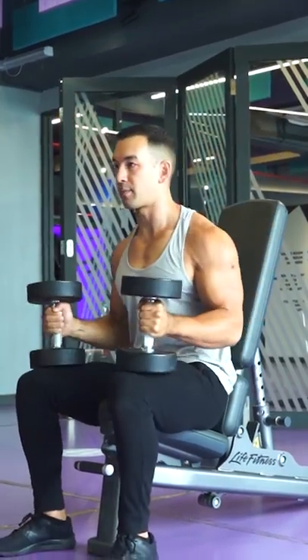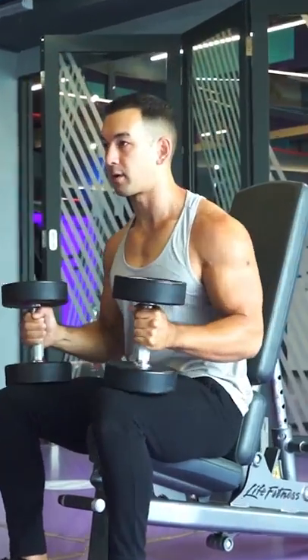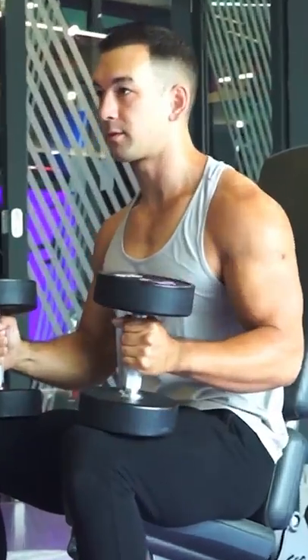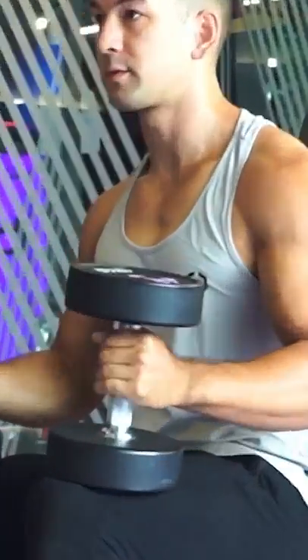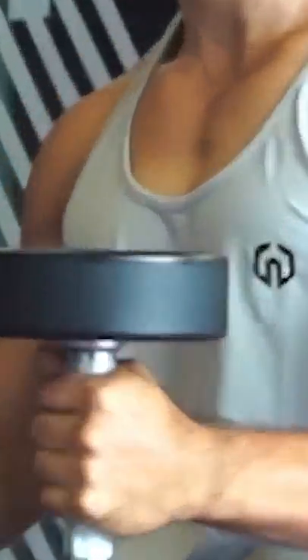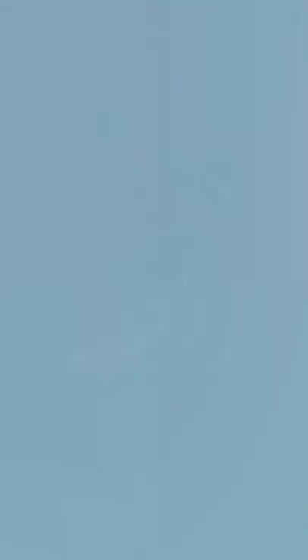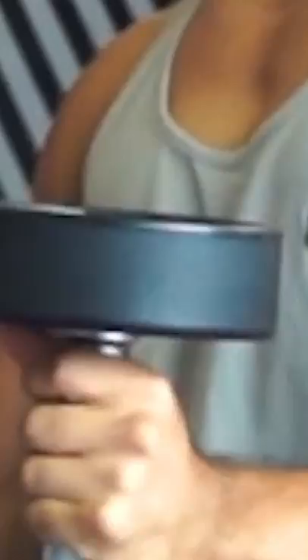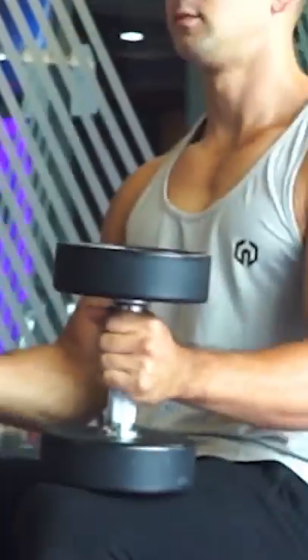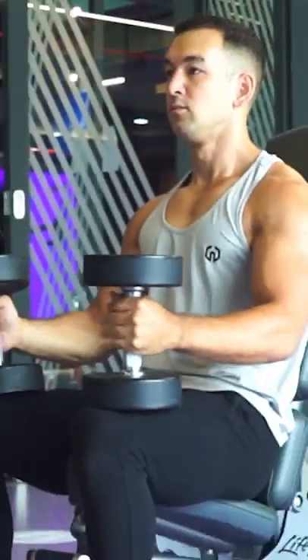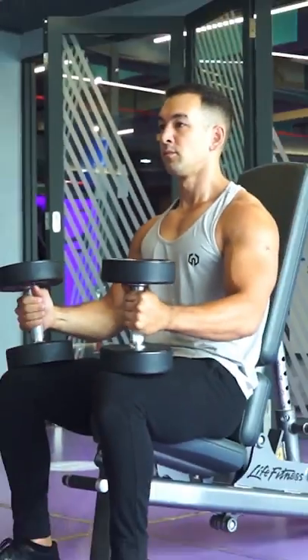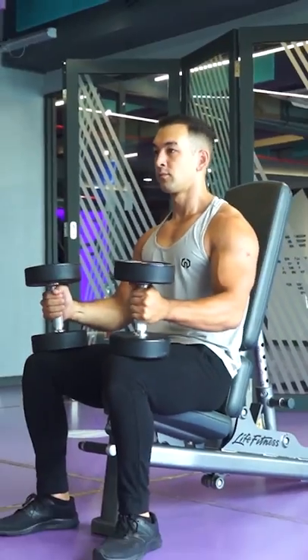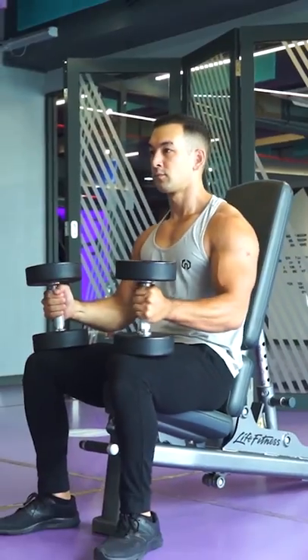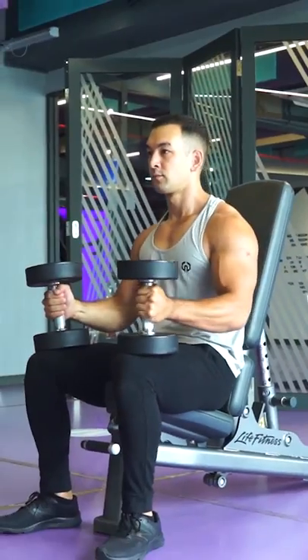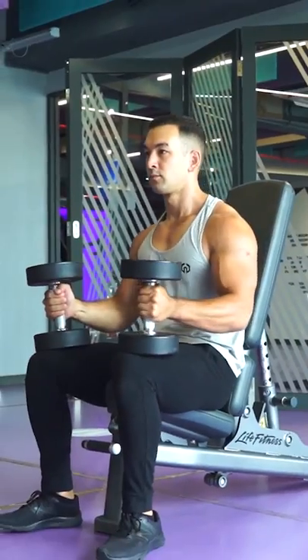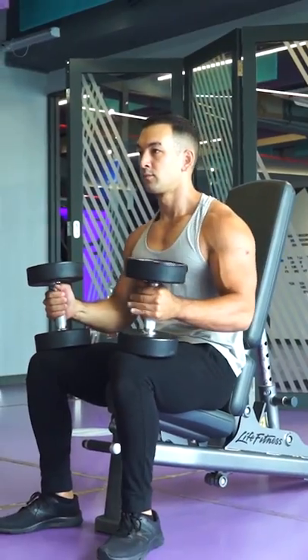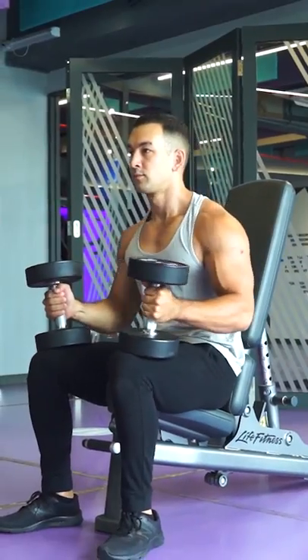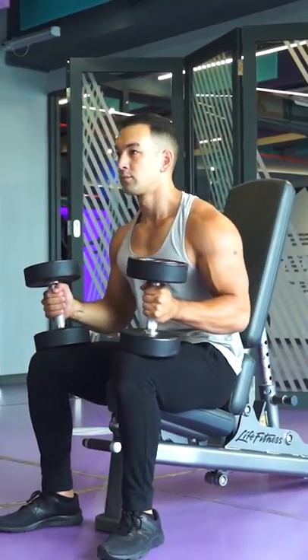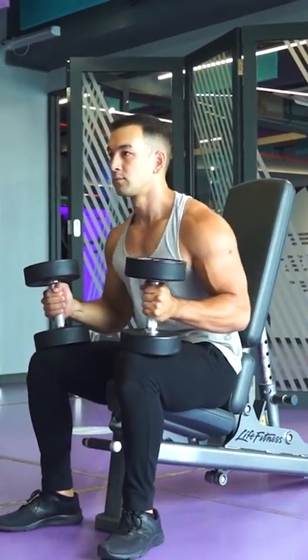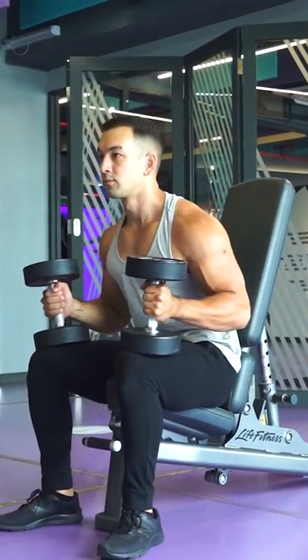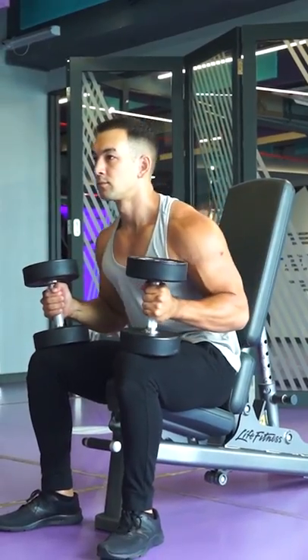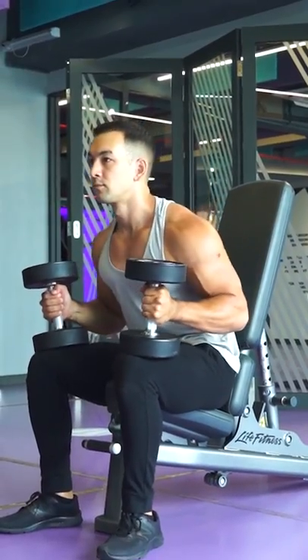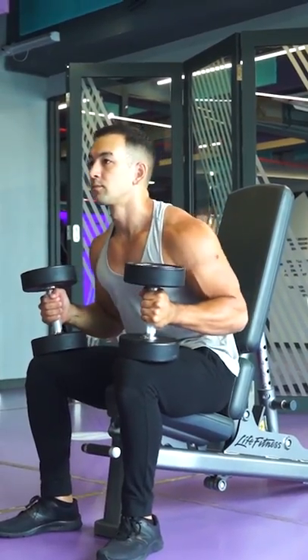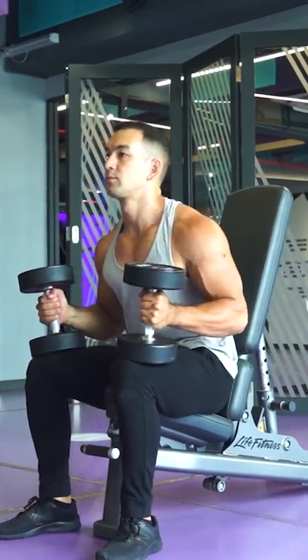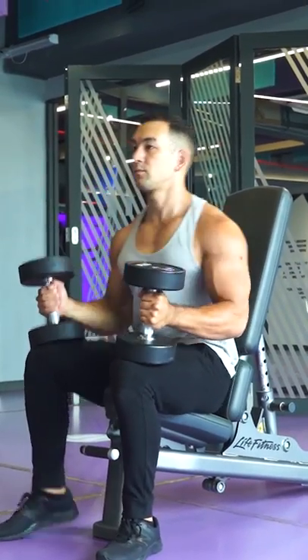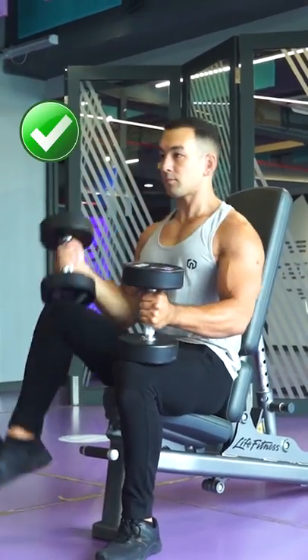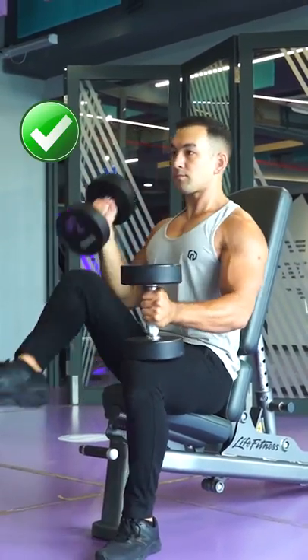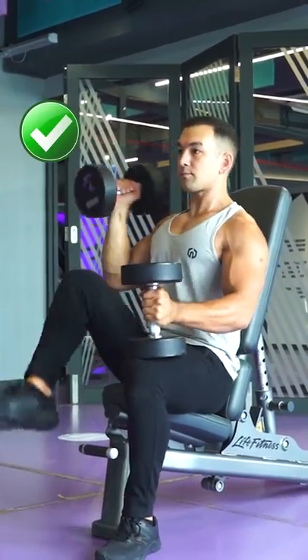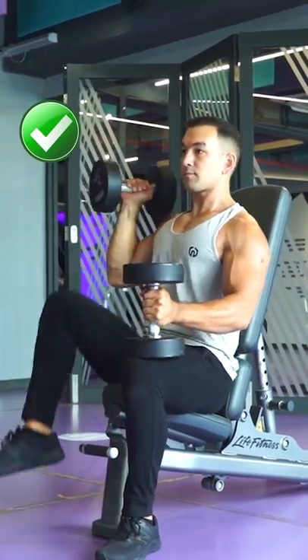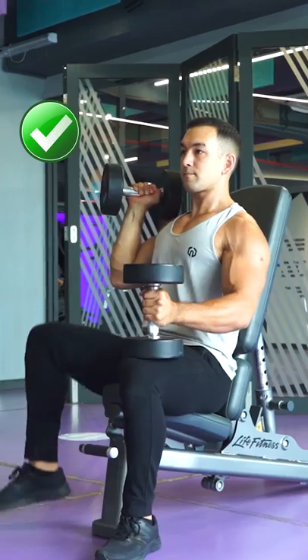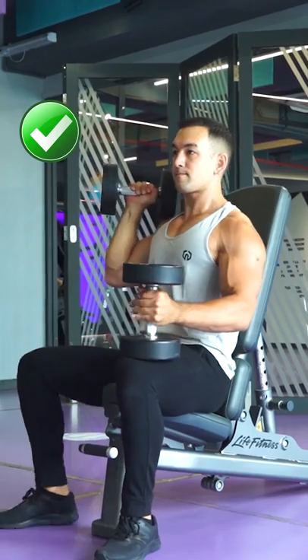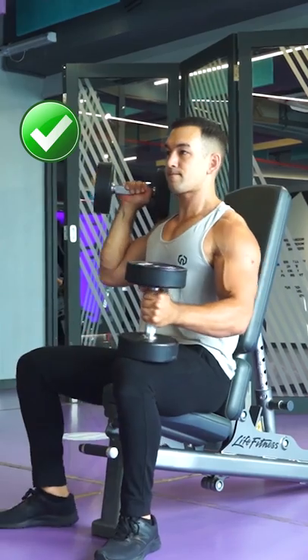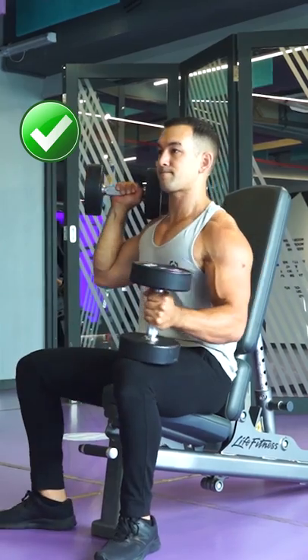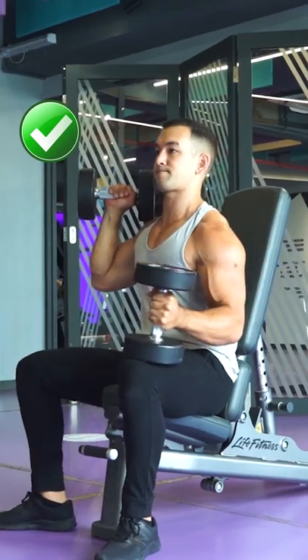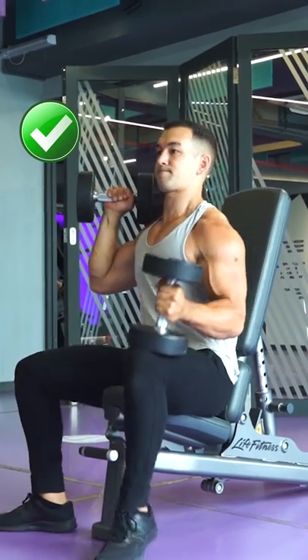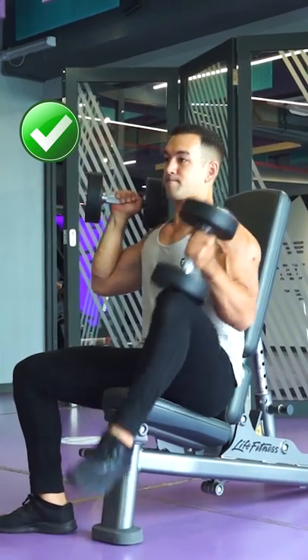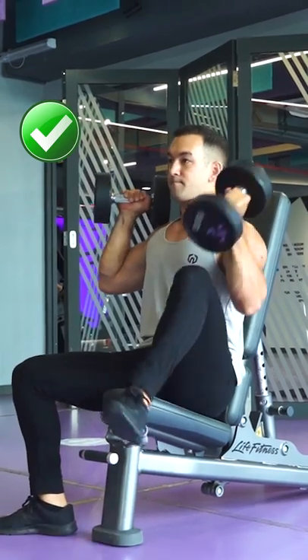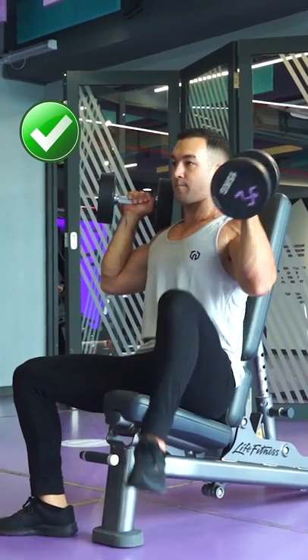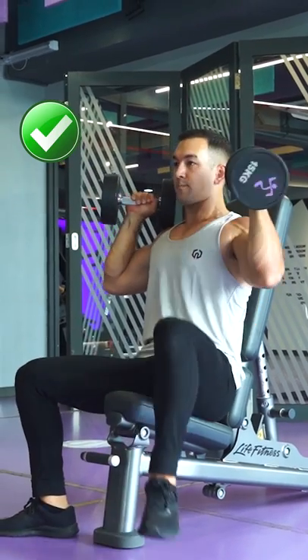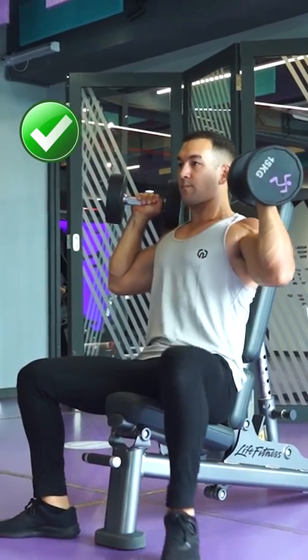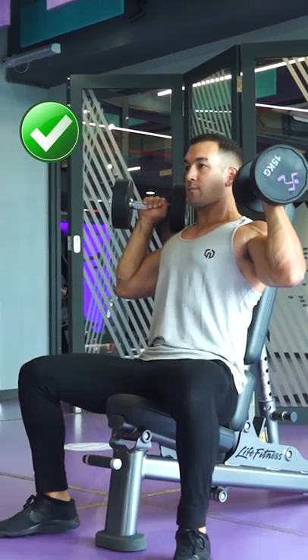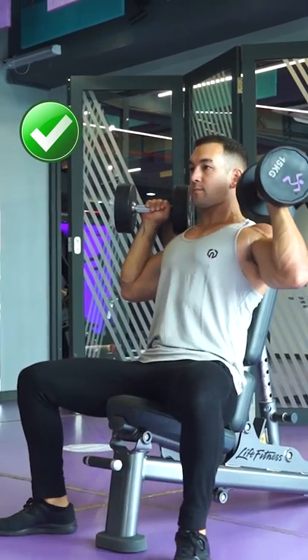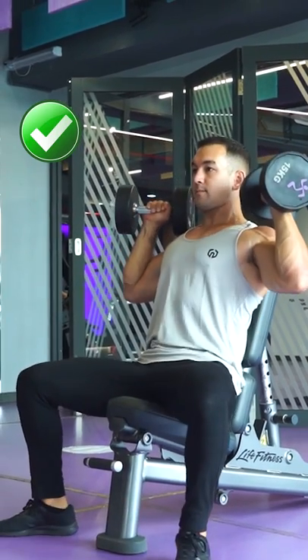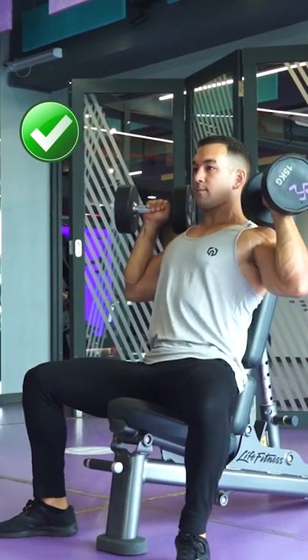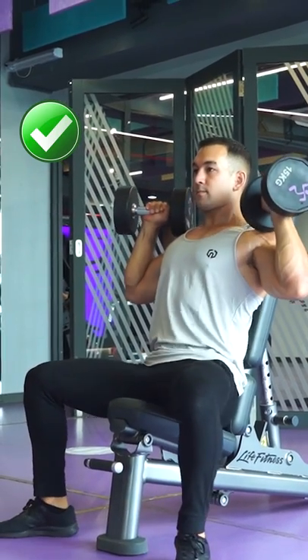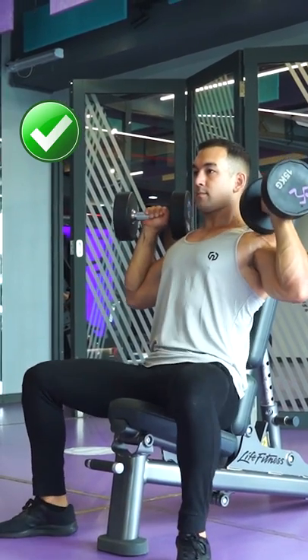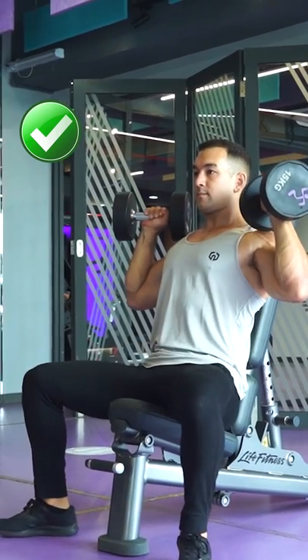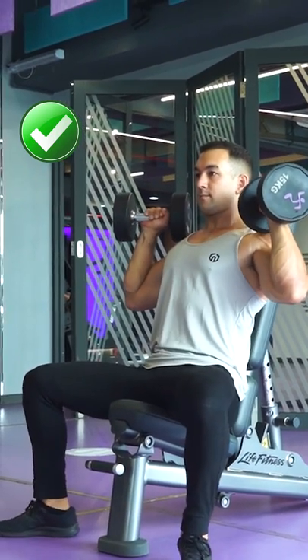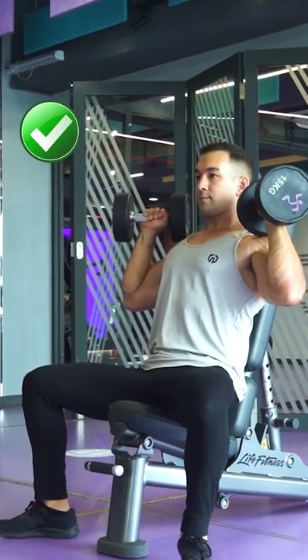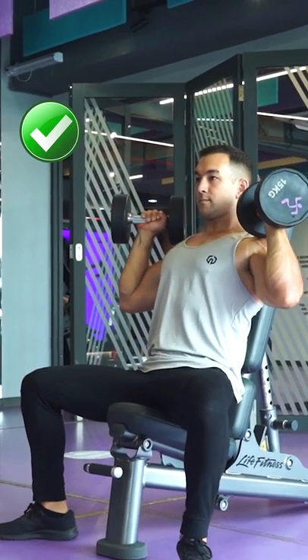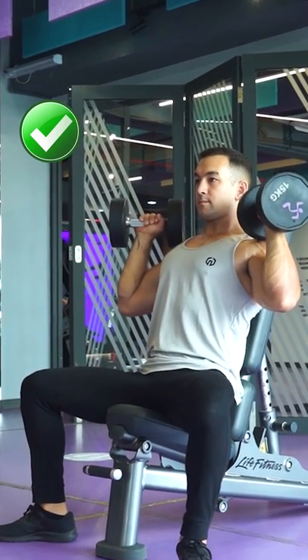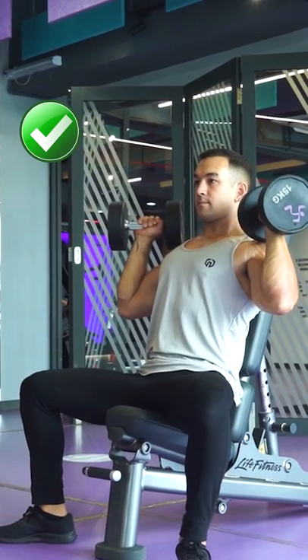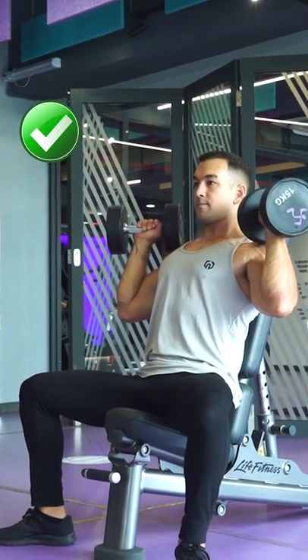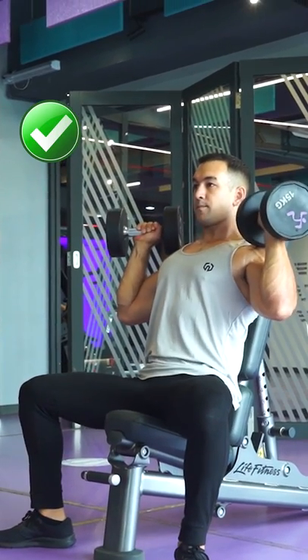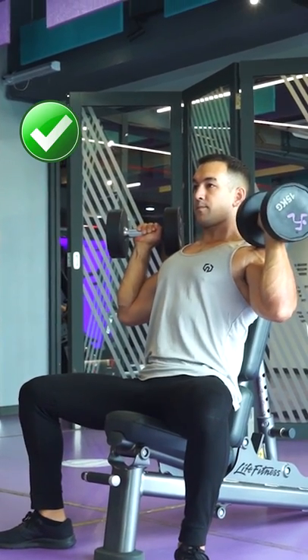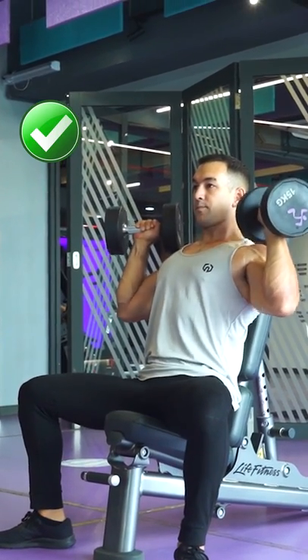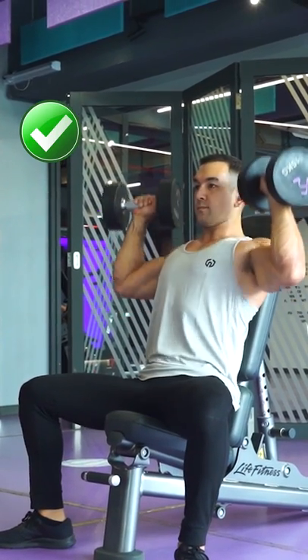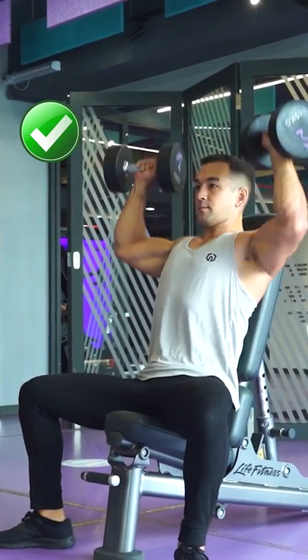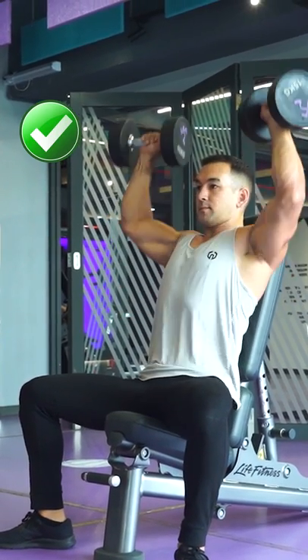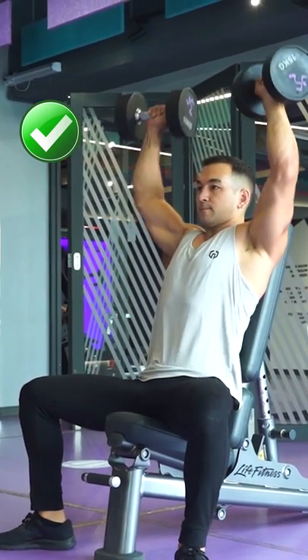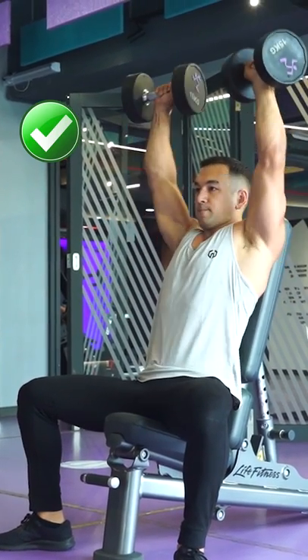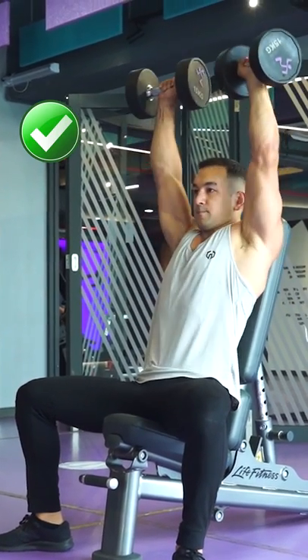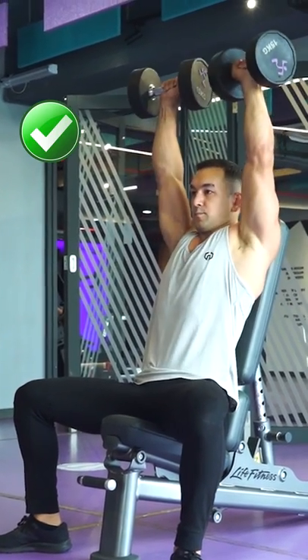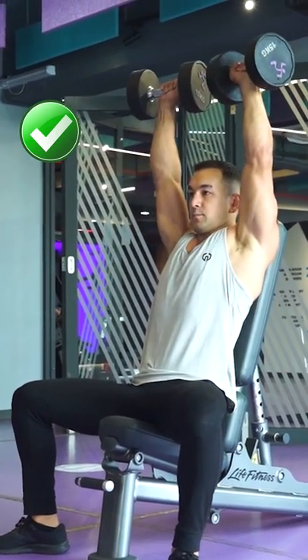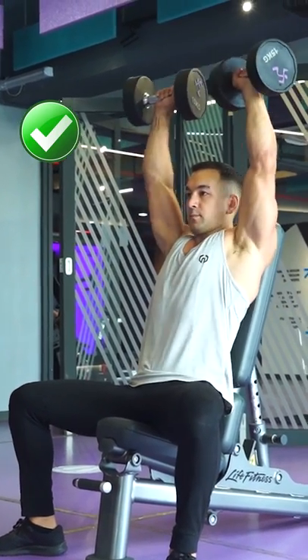Instead, kick each dumbbell up one at a time to shoulder level, make sure everything is properly aligned, and then perform your first rep from this position.